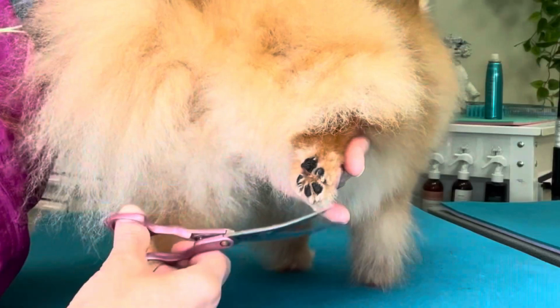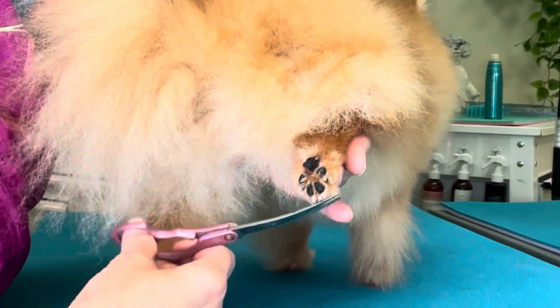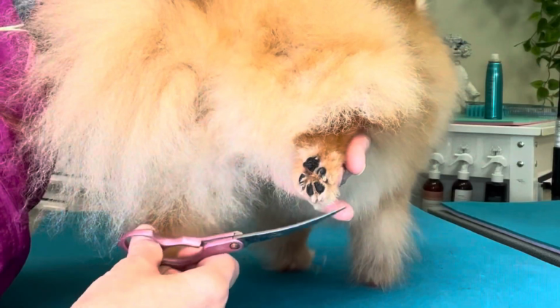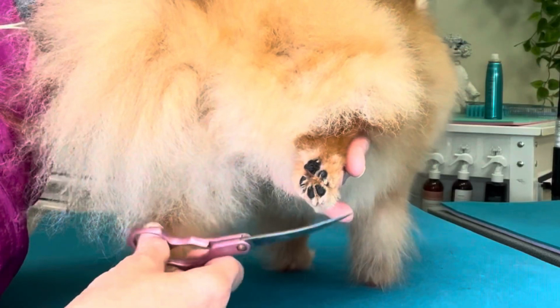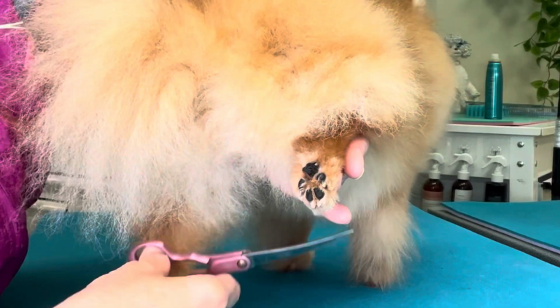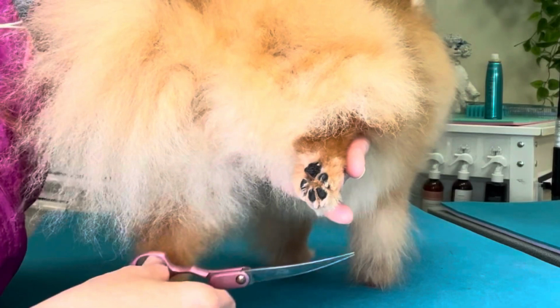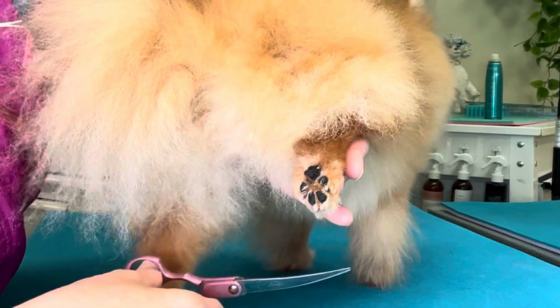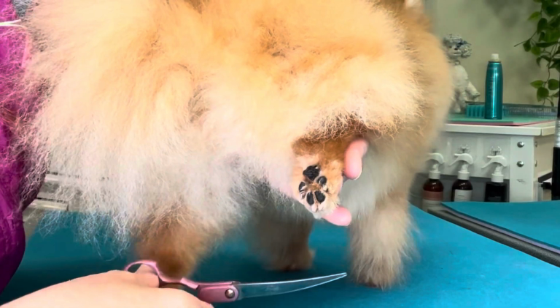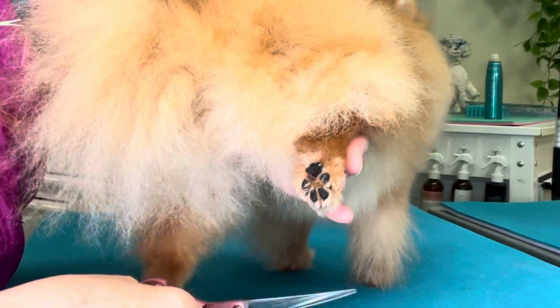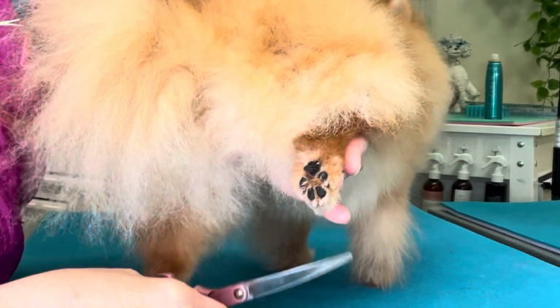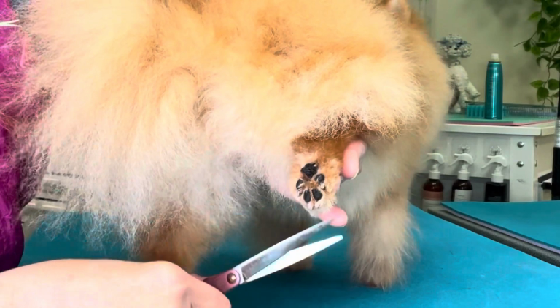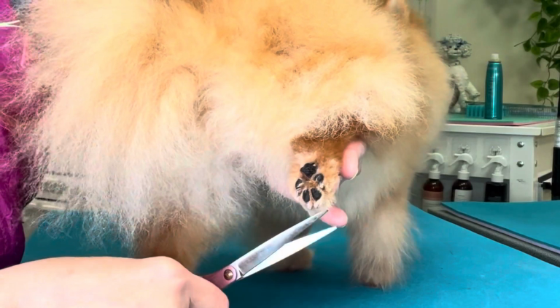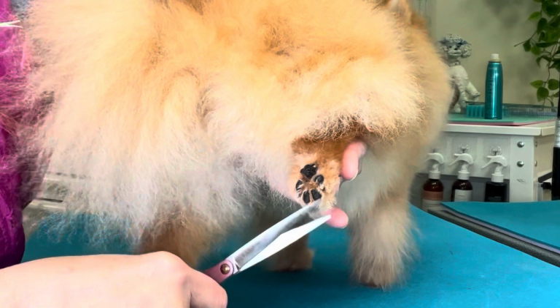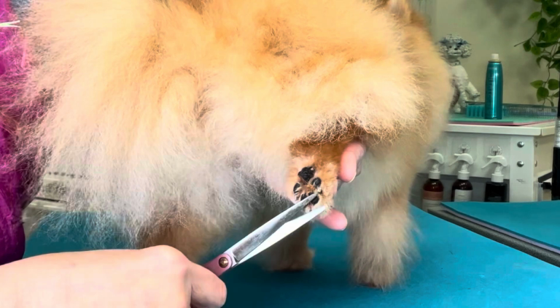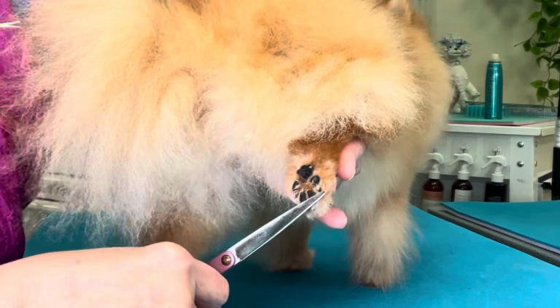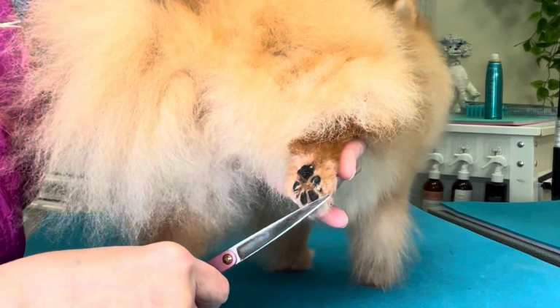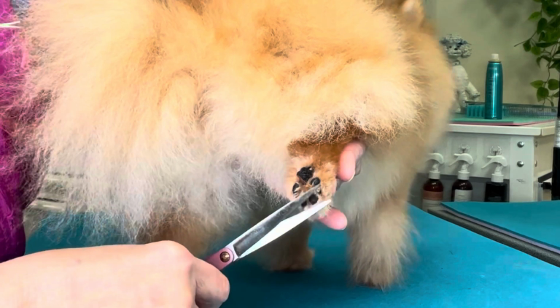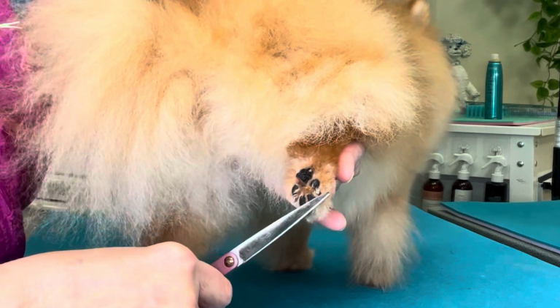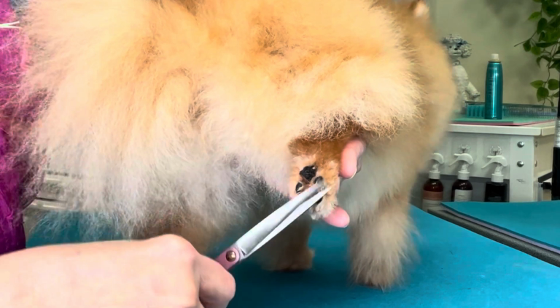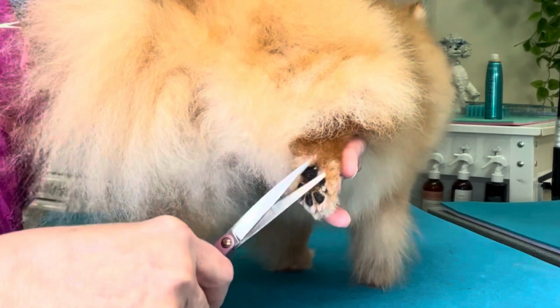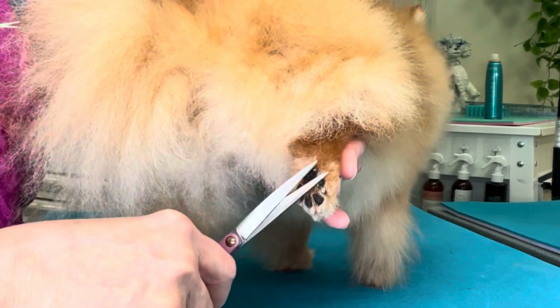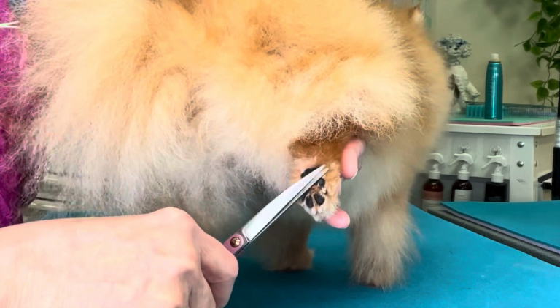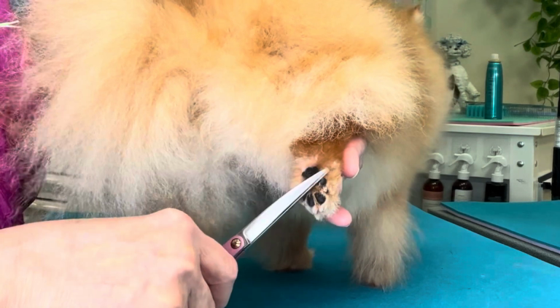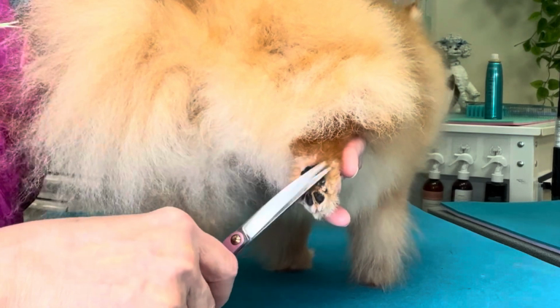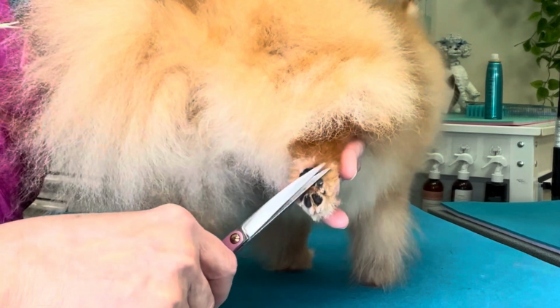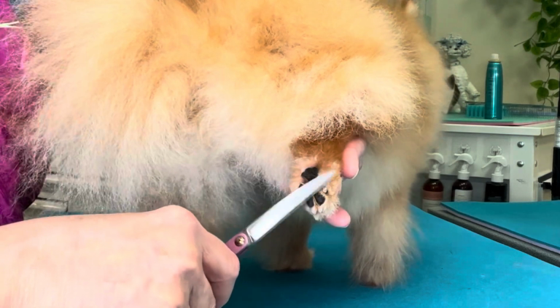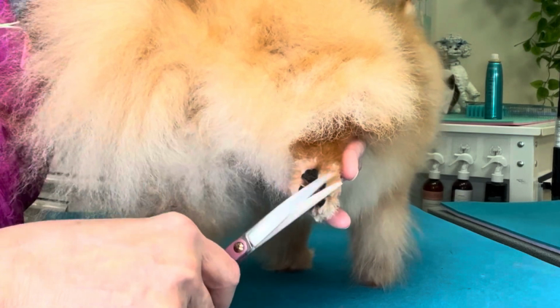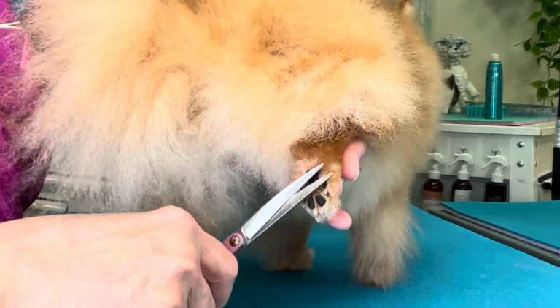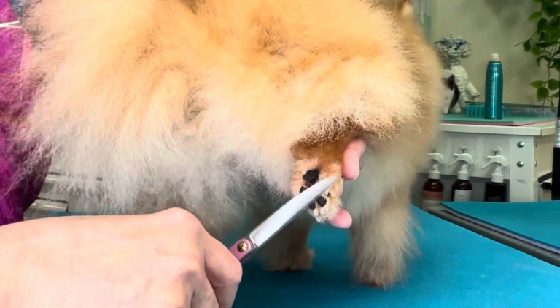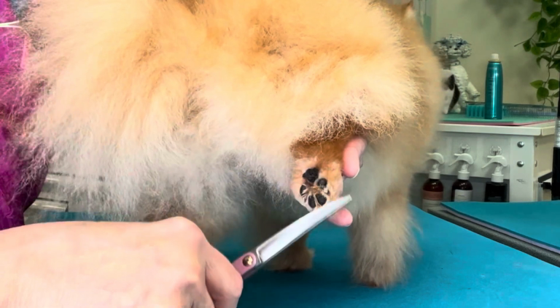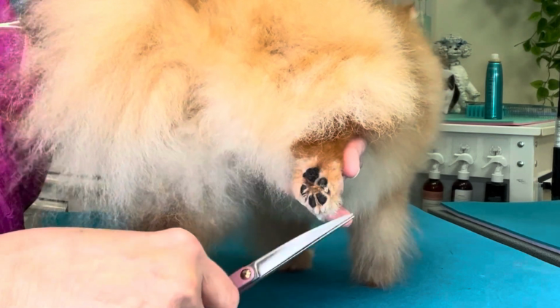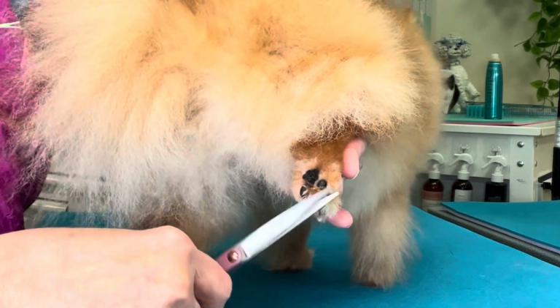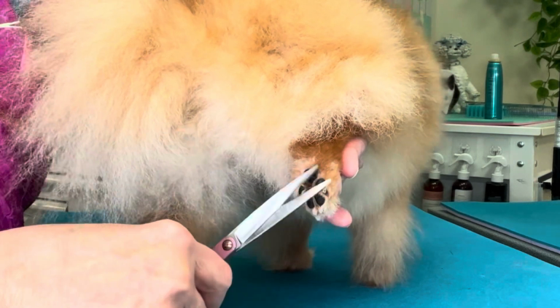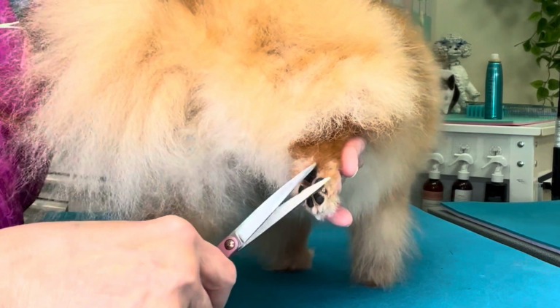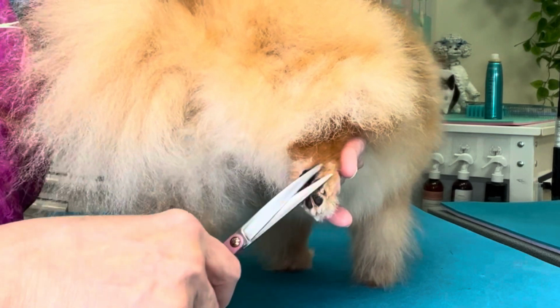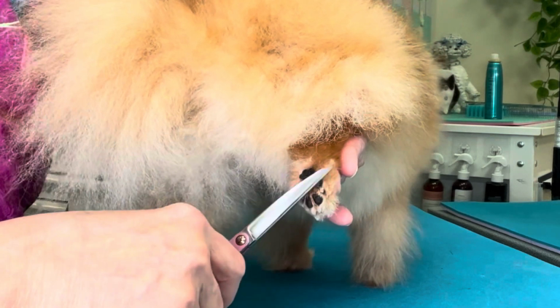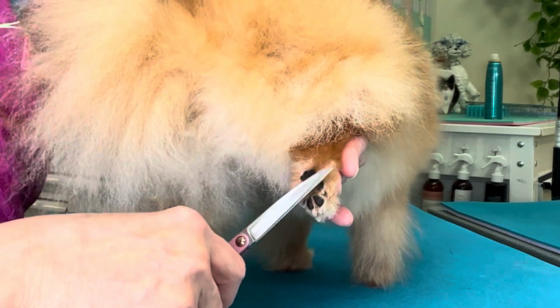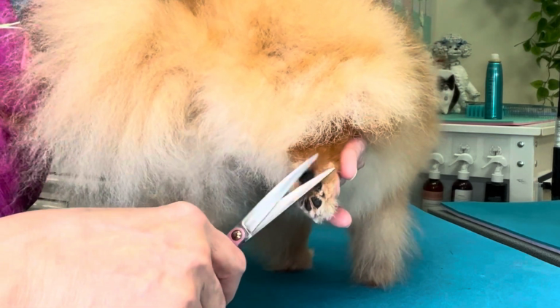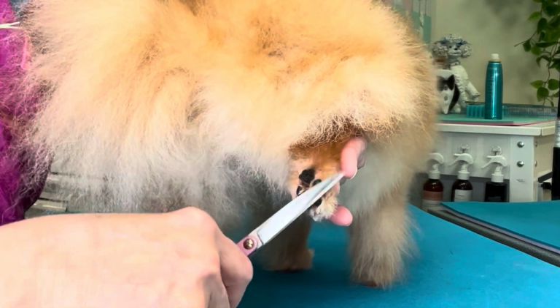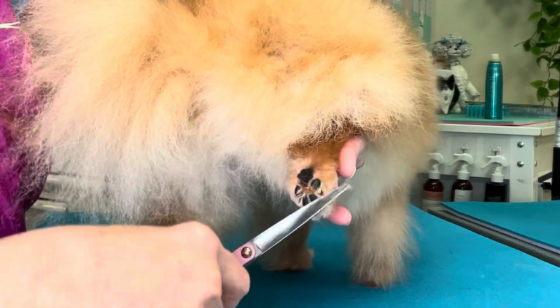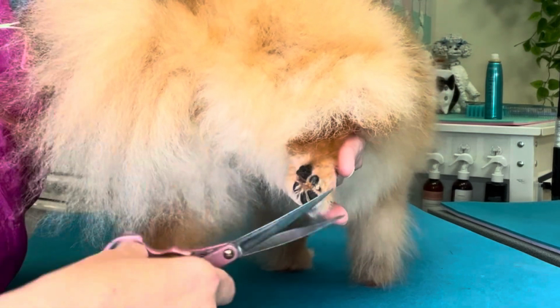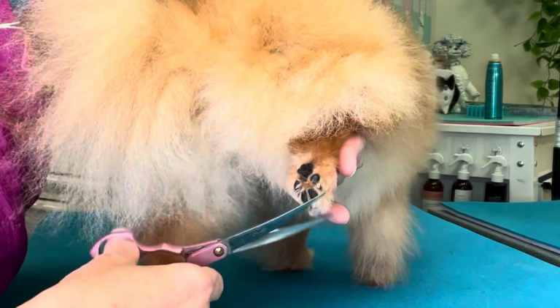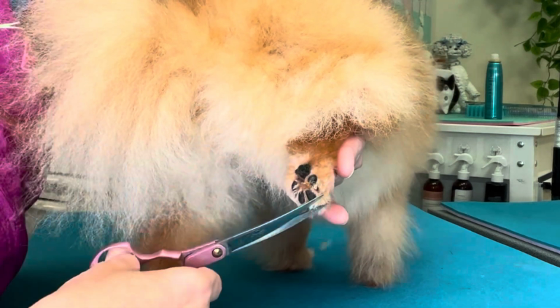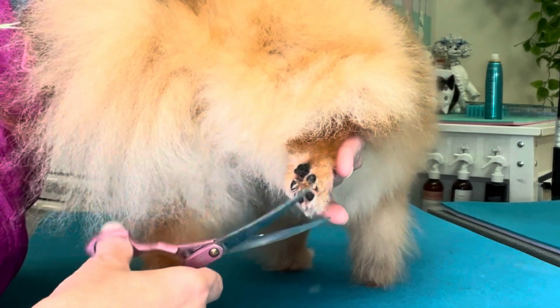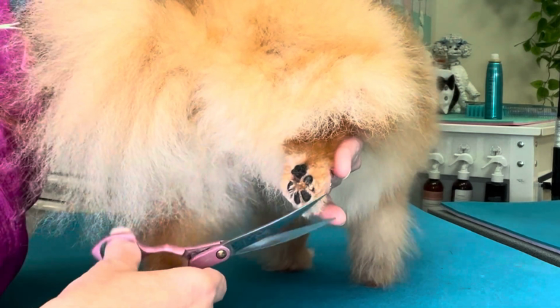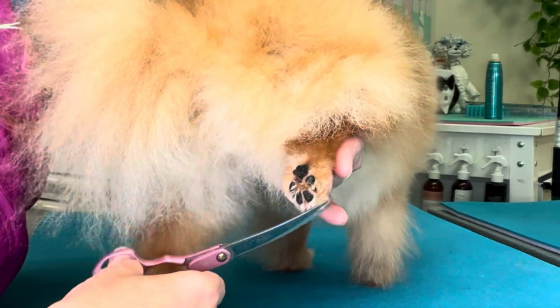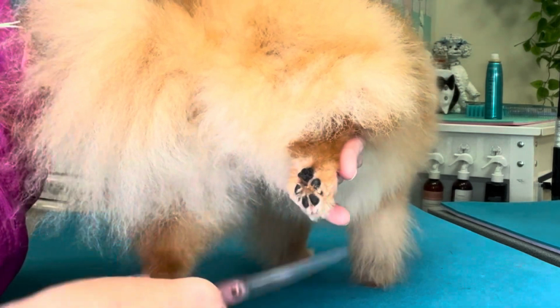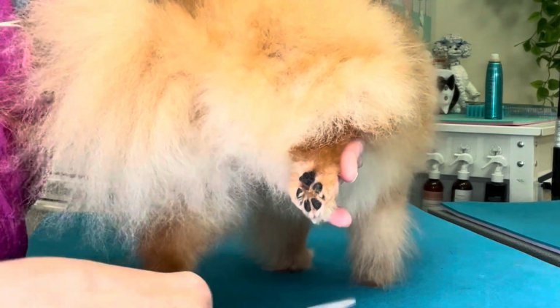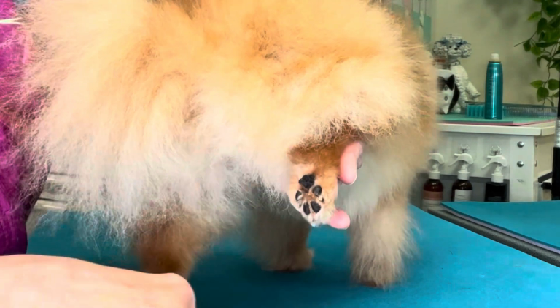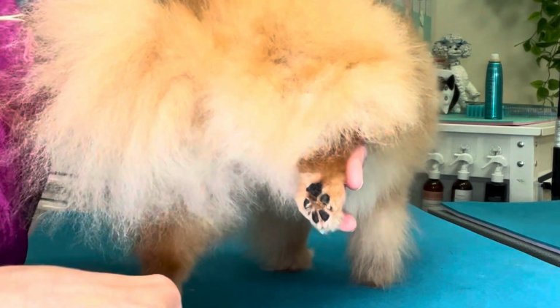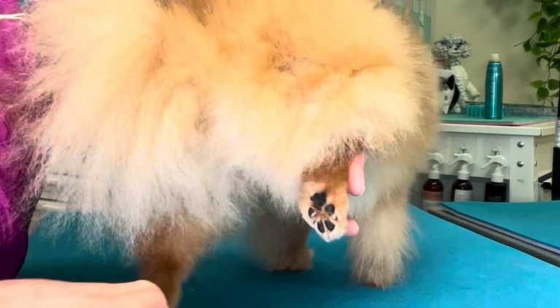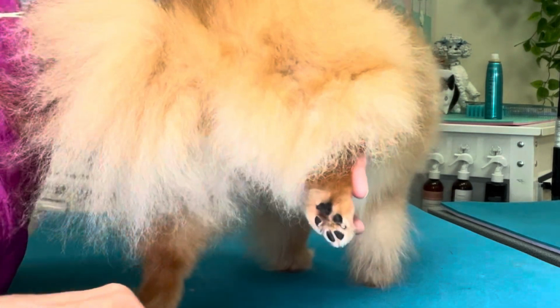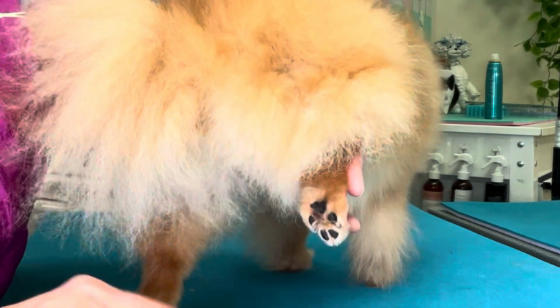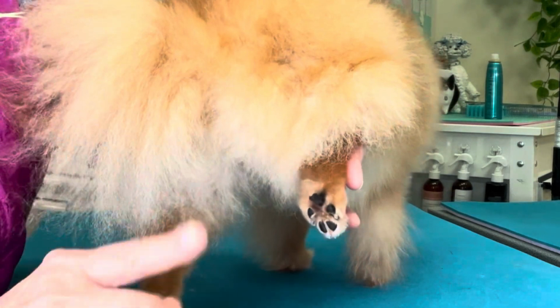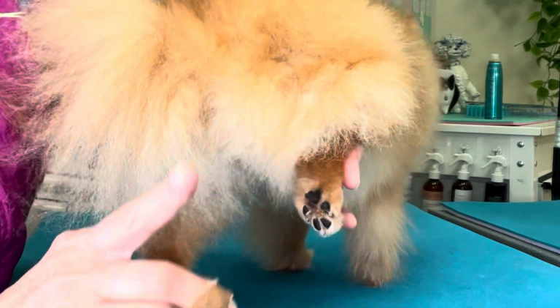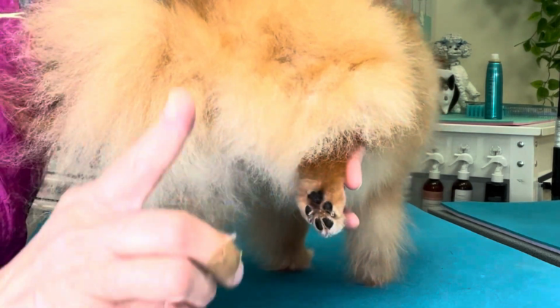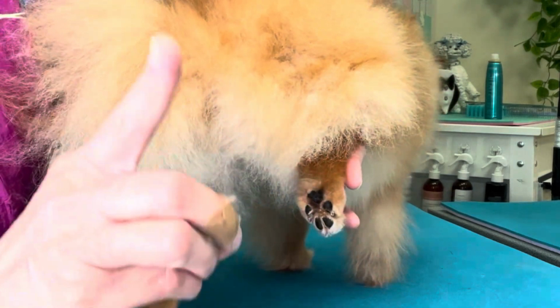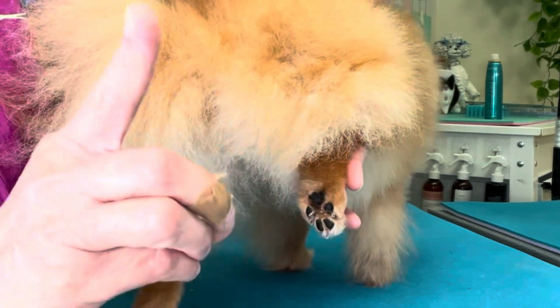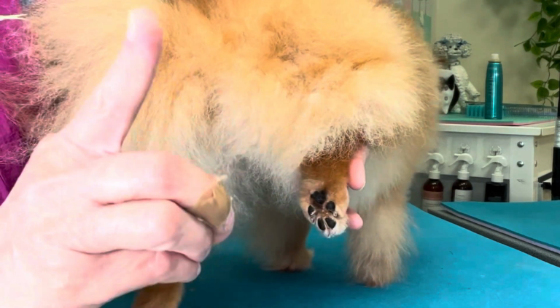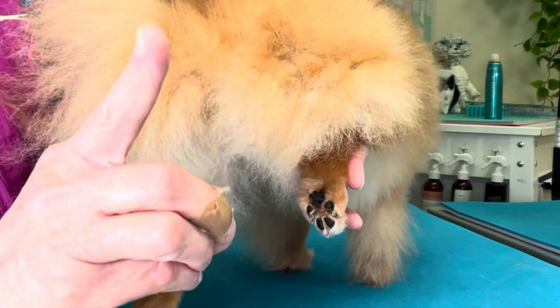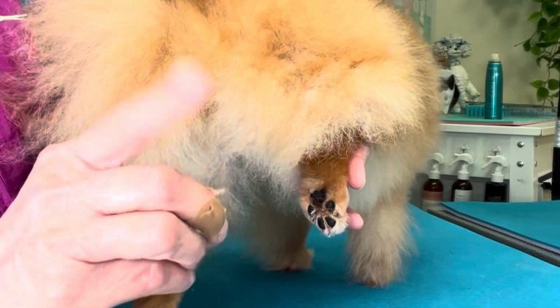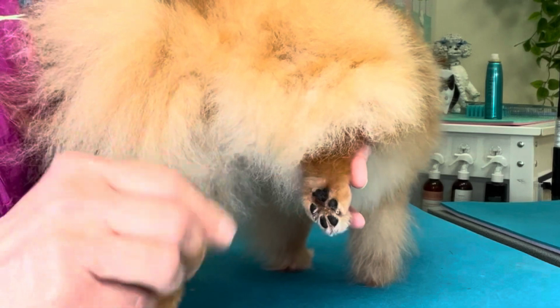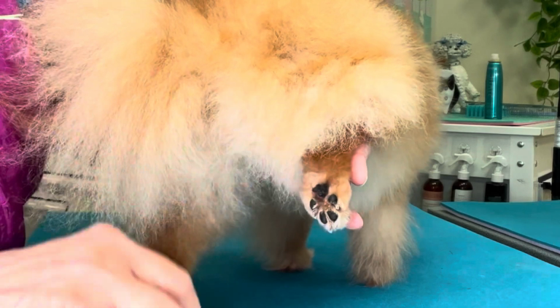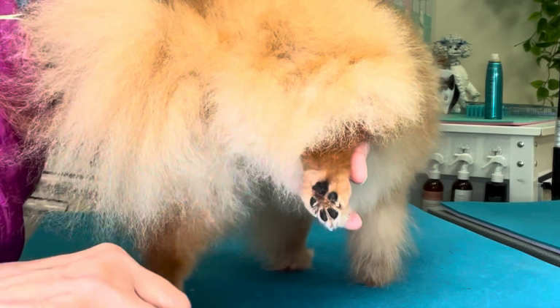We have an entire Pomeranian playlist on our YouTube channel, How to Groom Dogs. We'll show it right here.